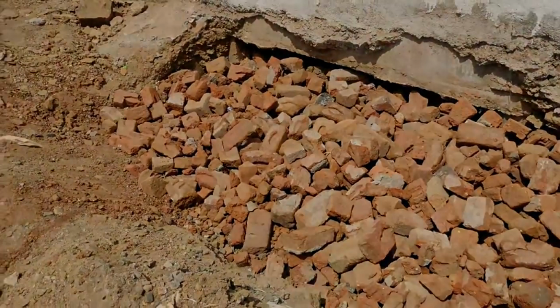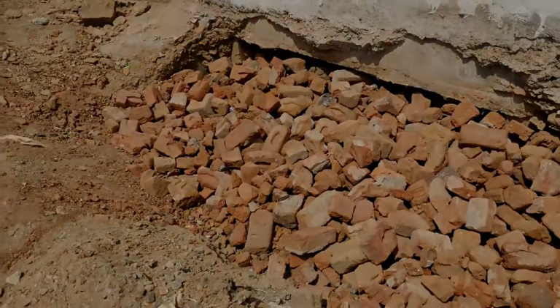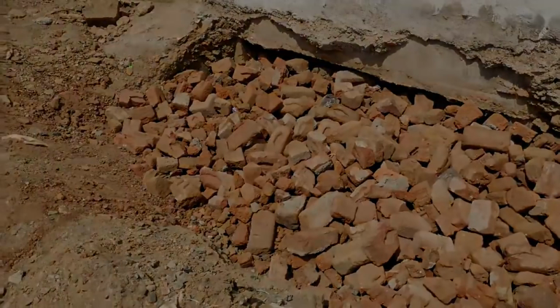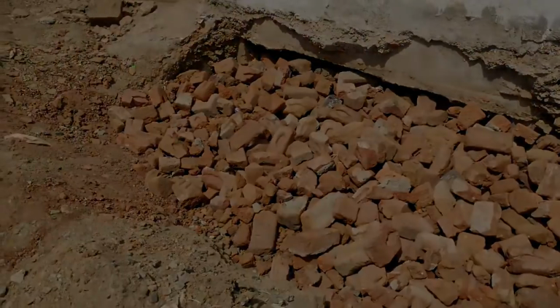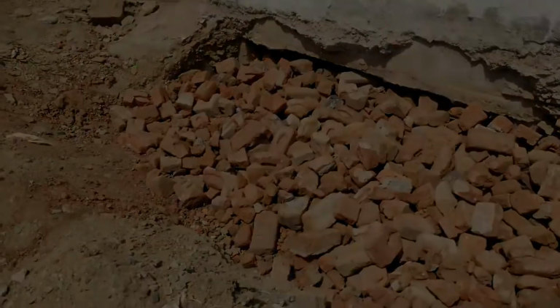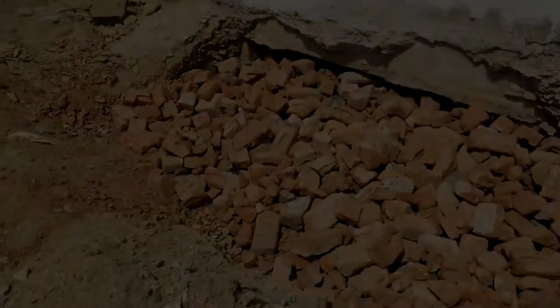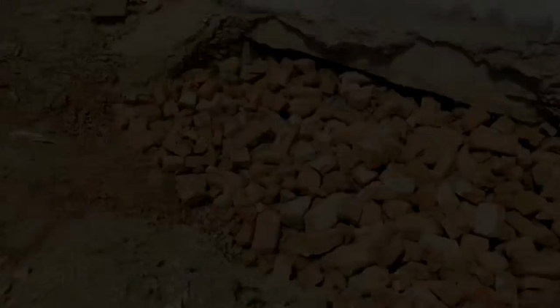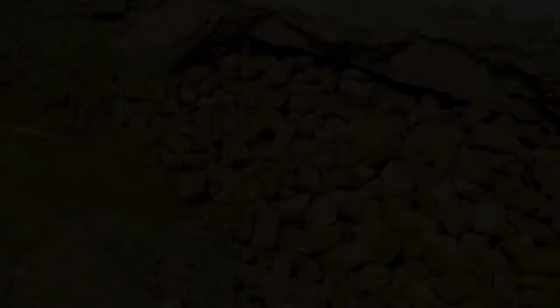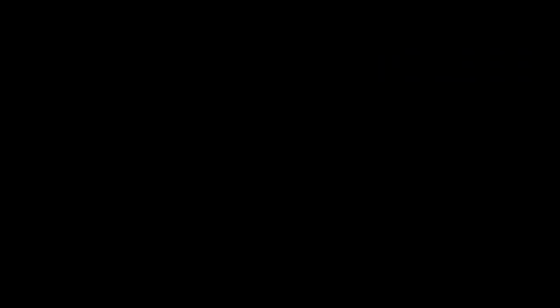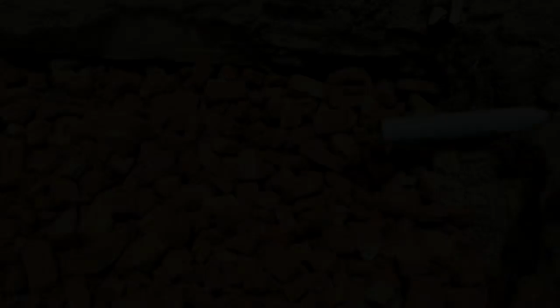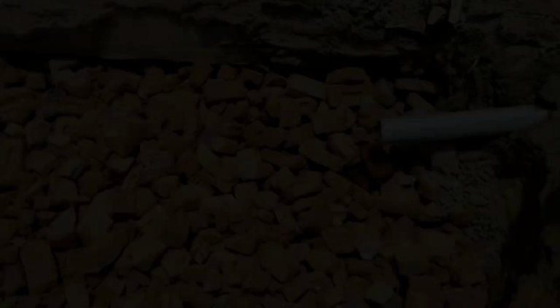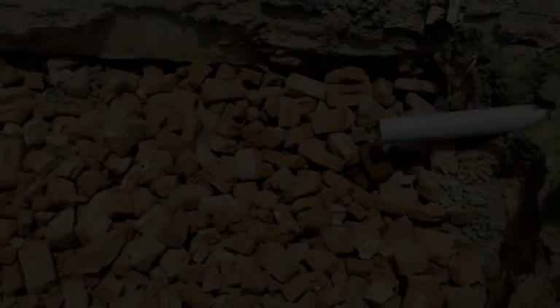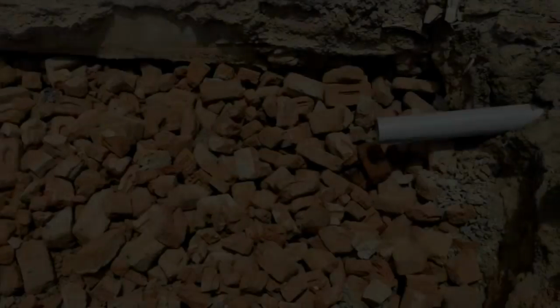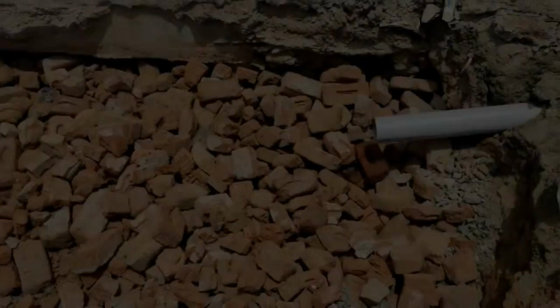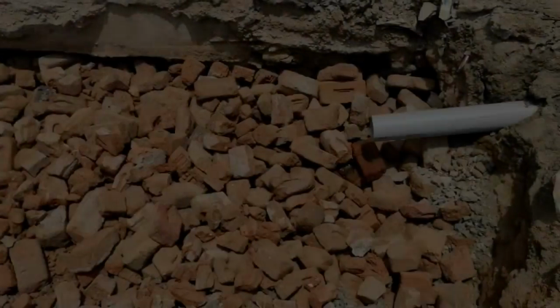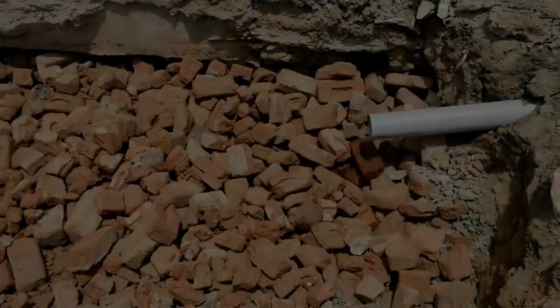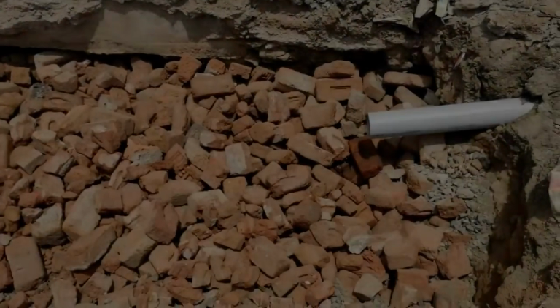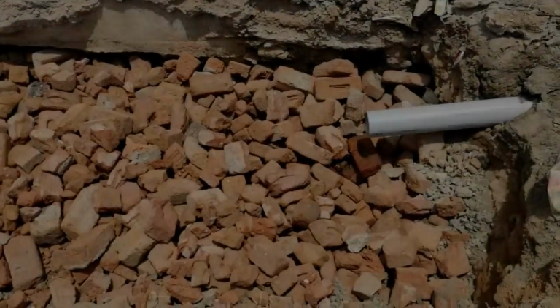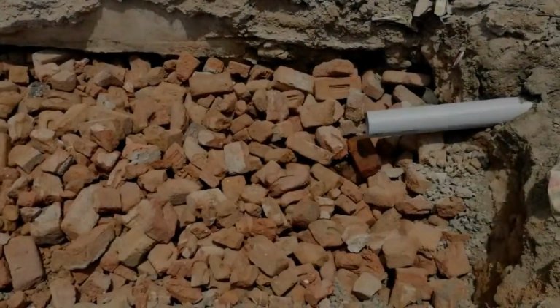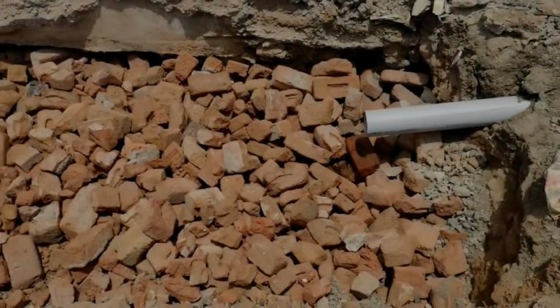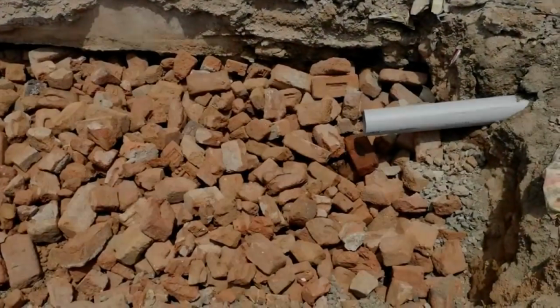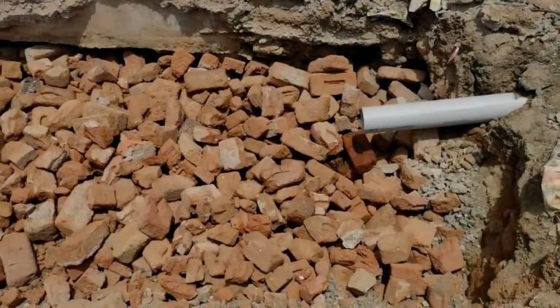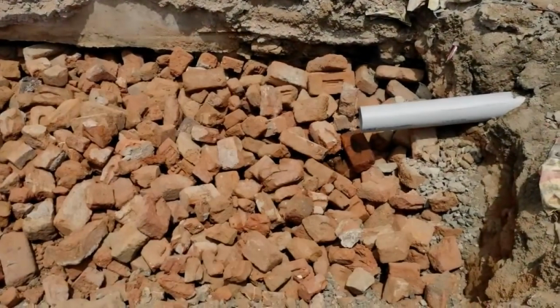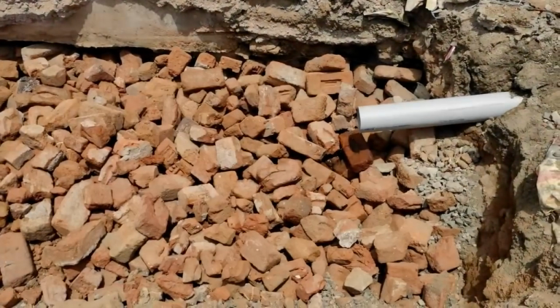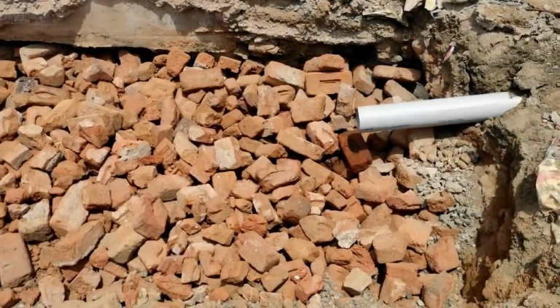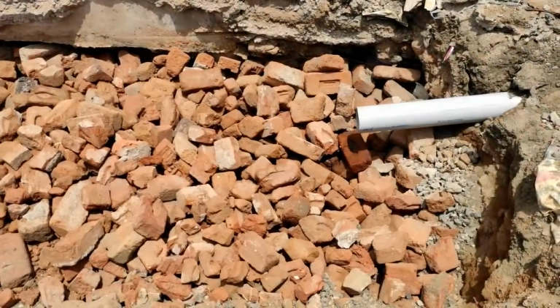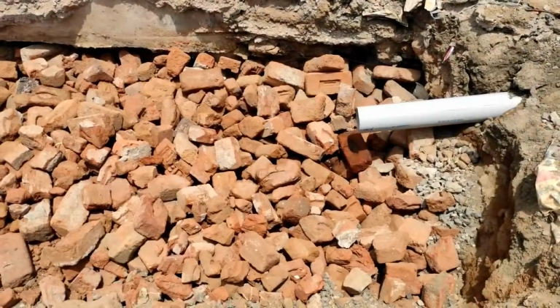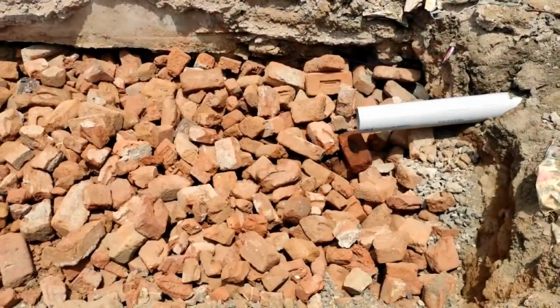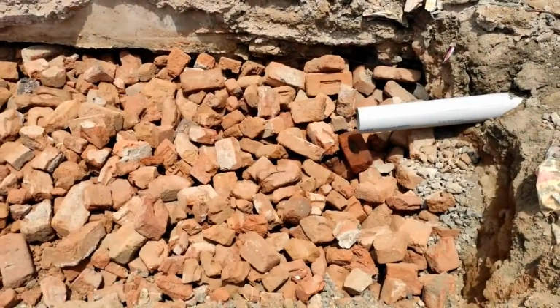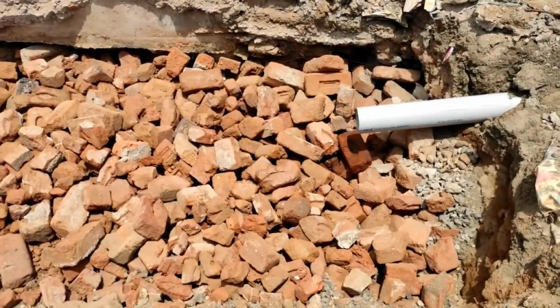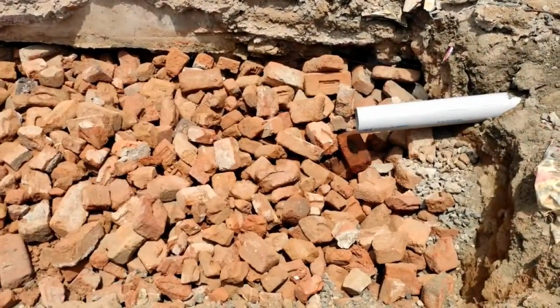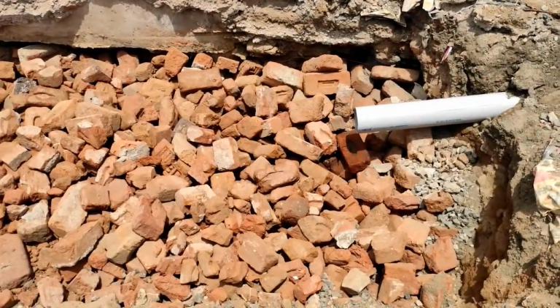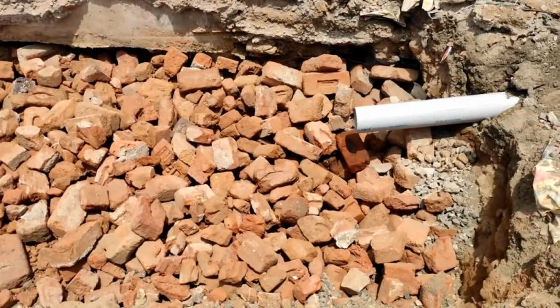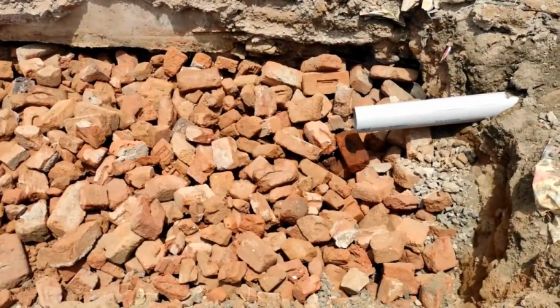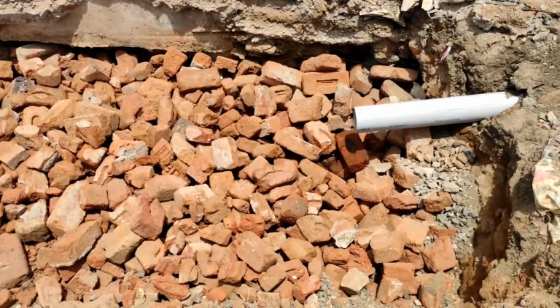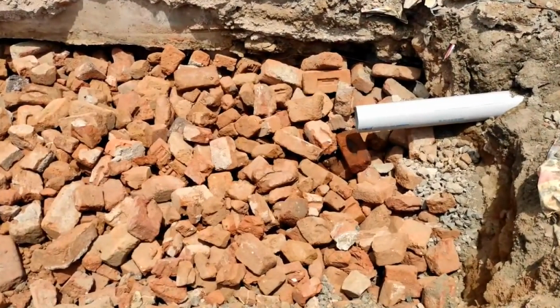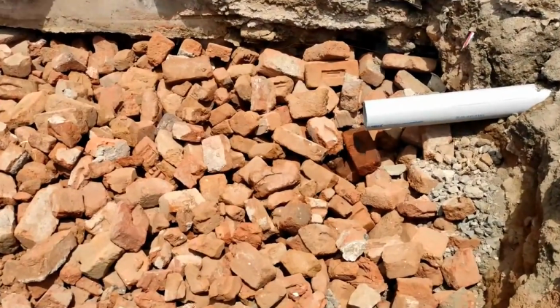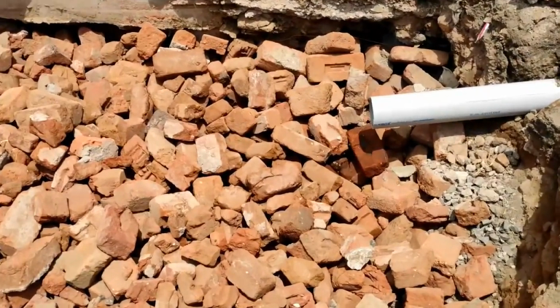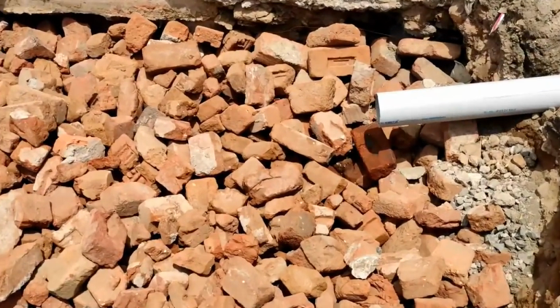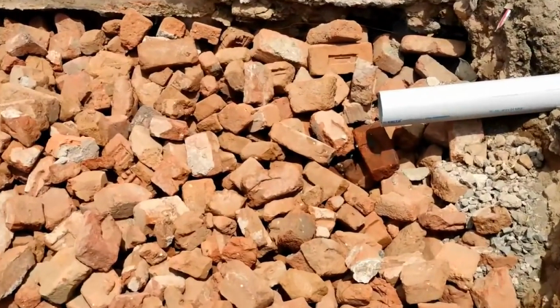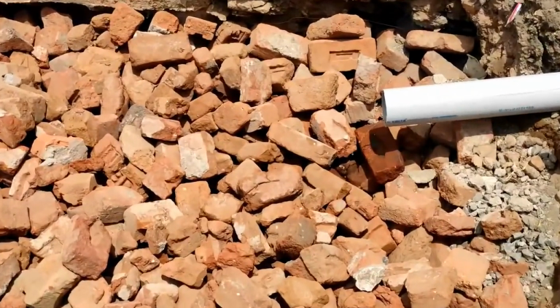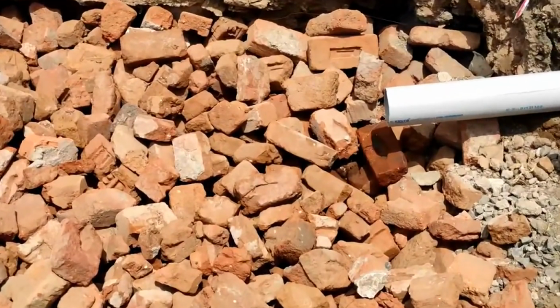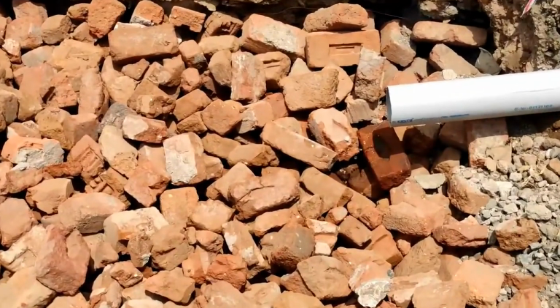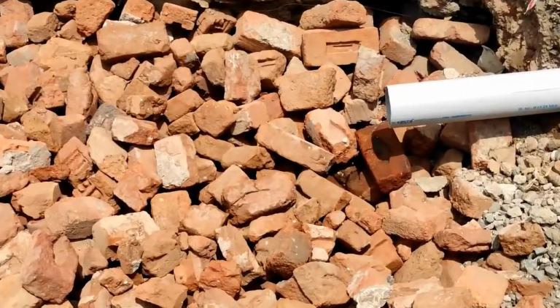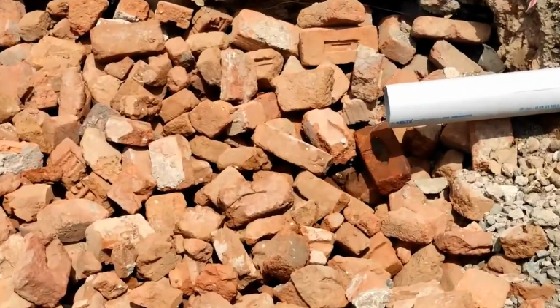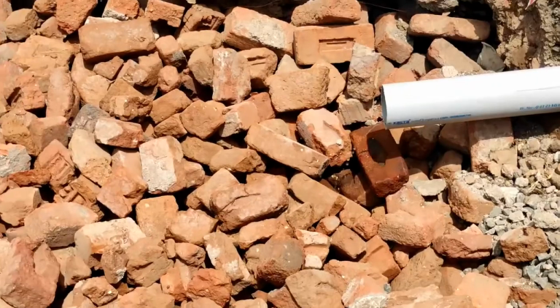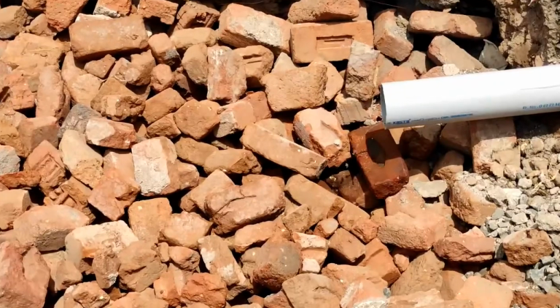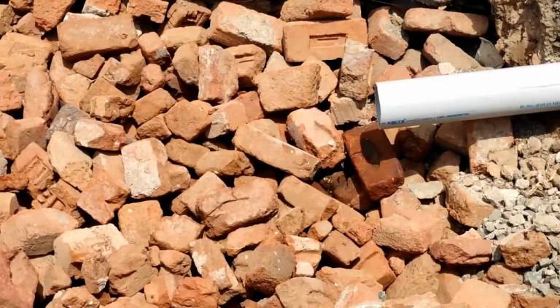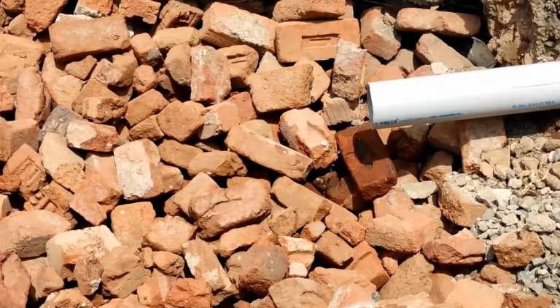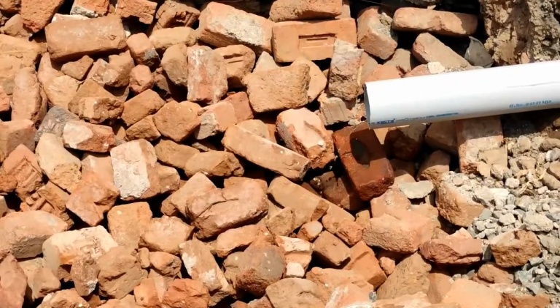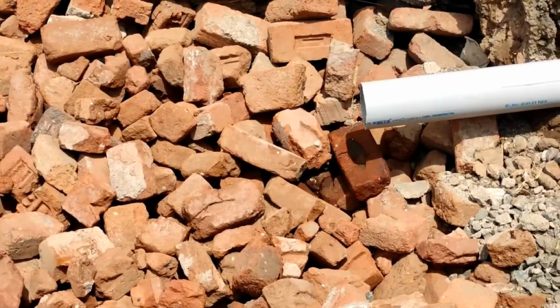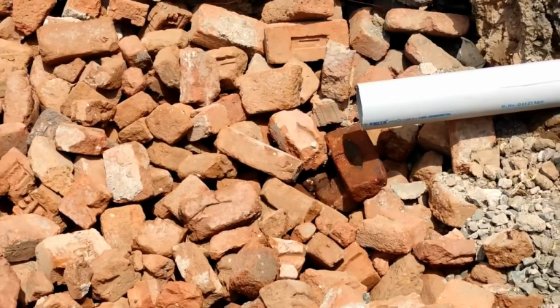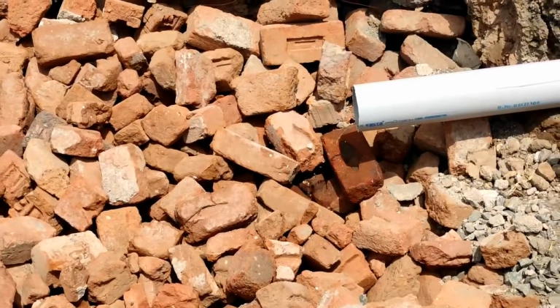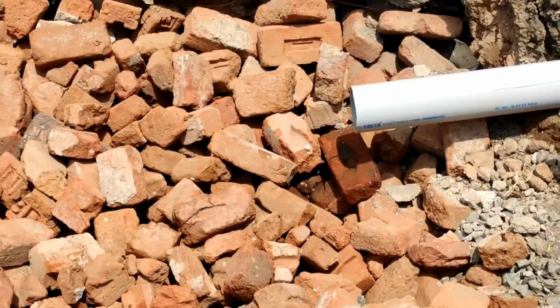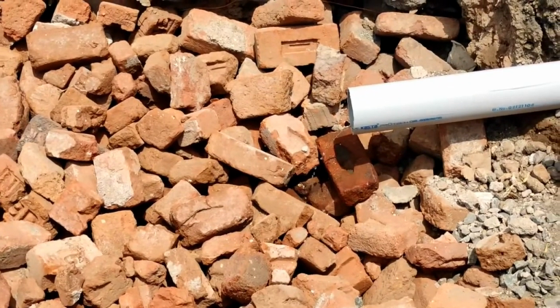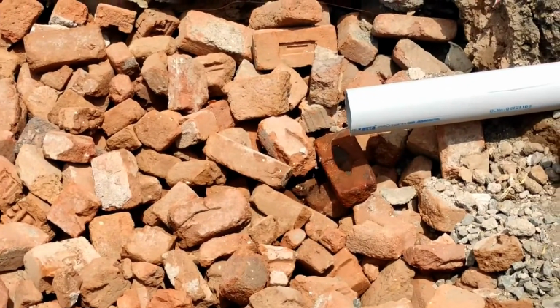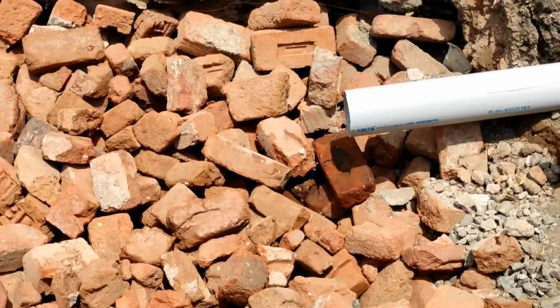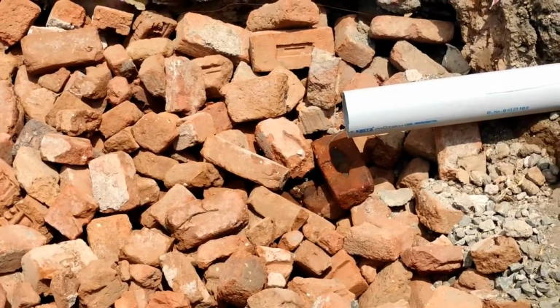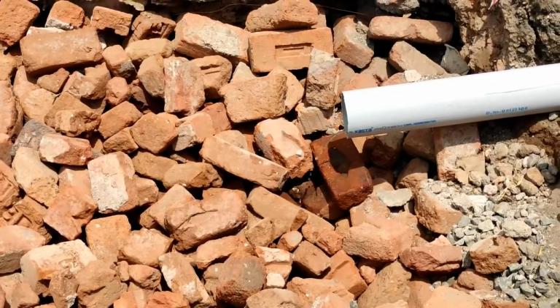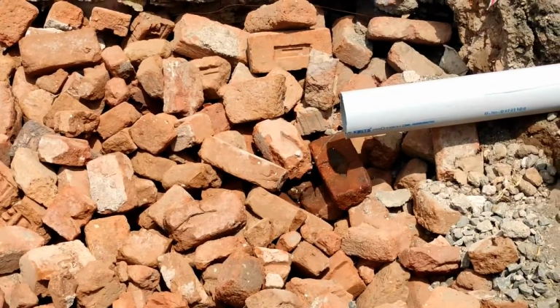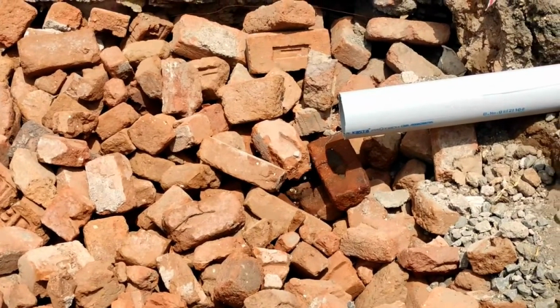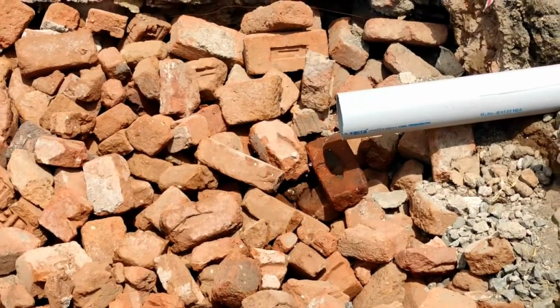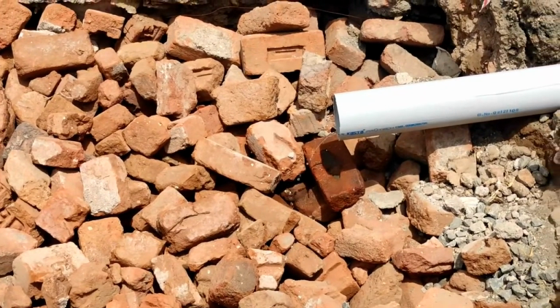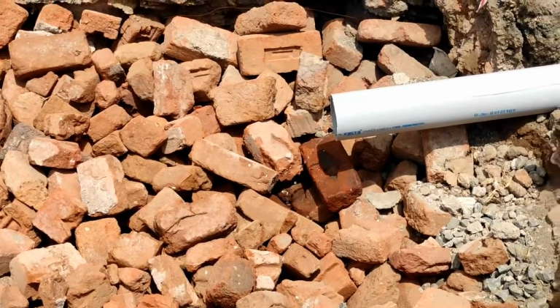Here we can see broken pieces of bricks are filled in the pit because they absorb water very well.